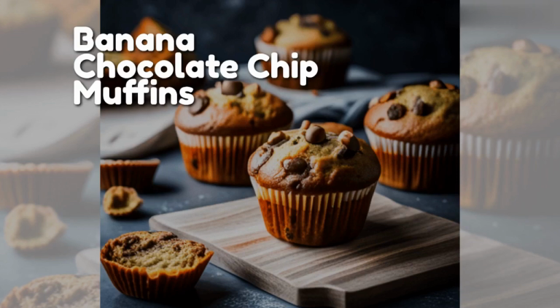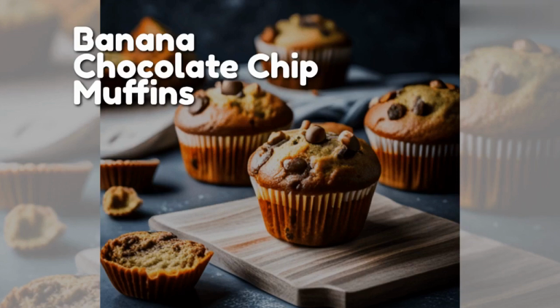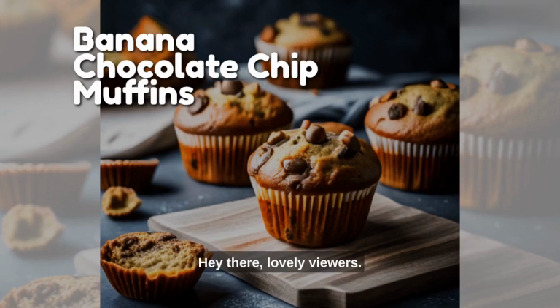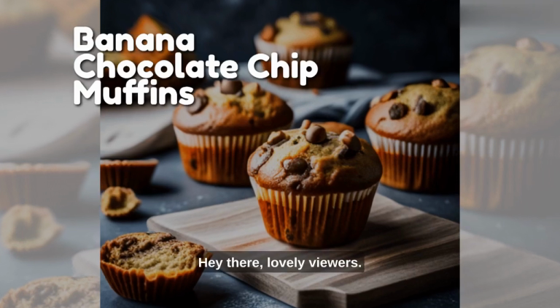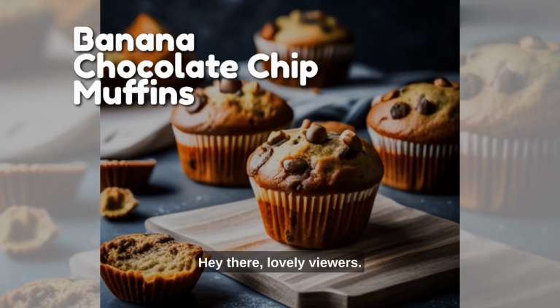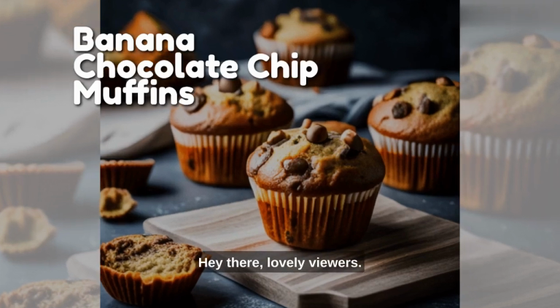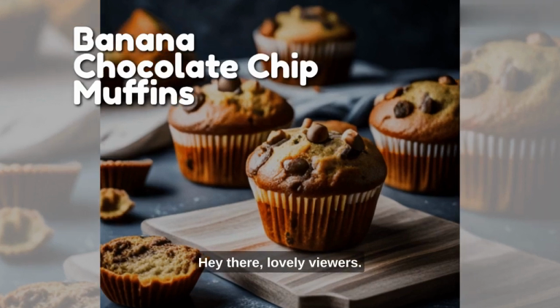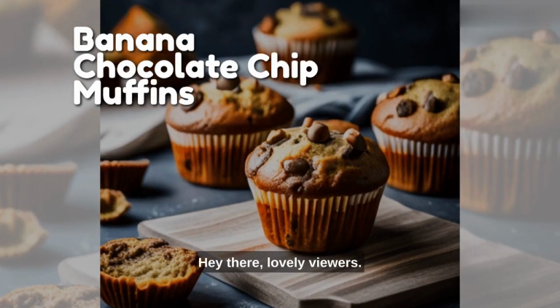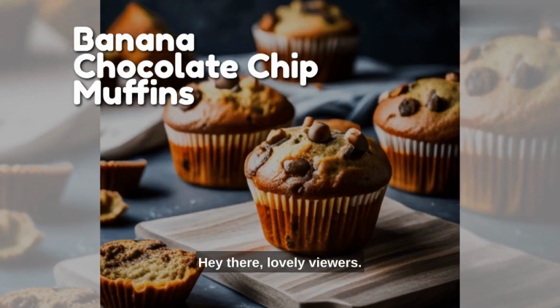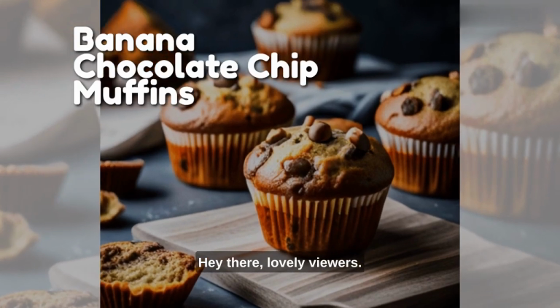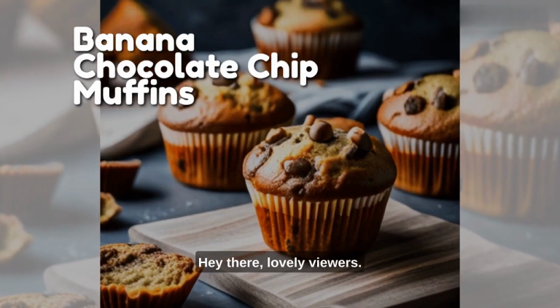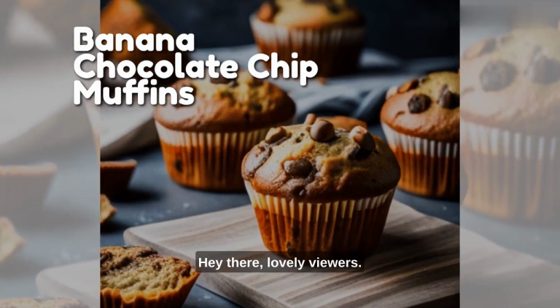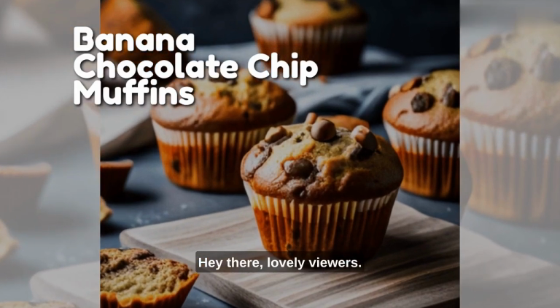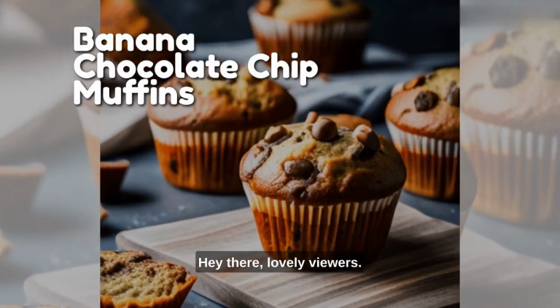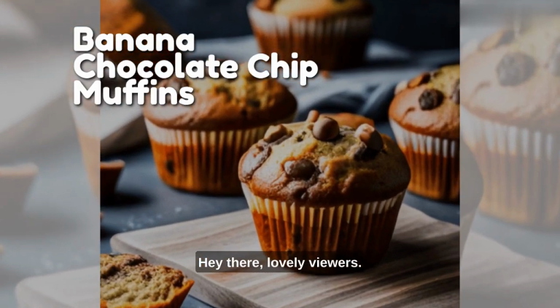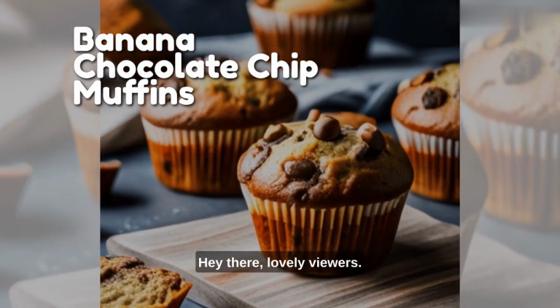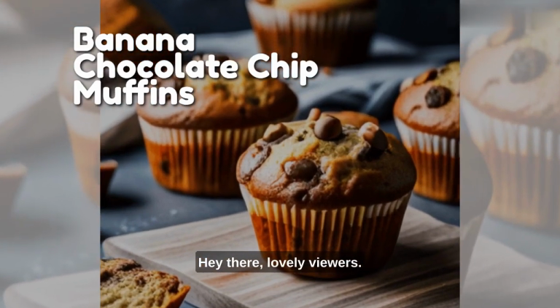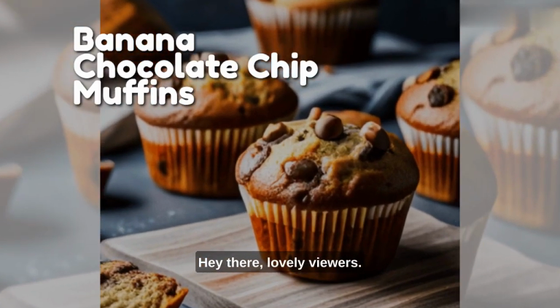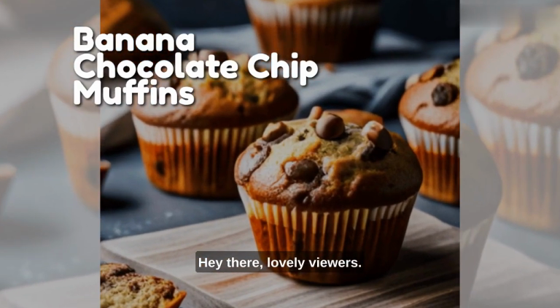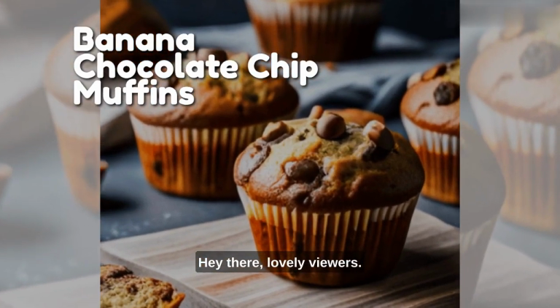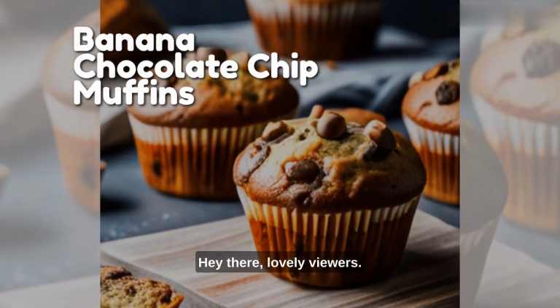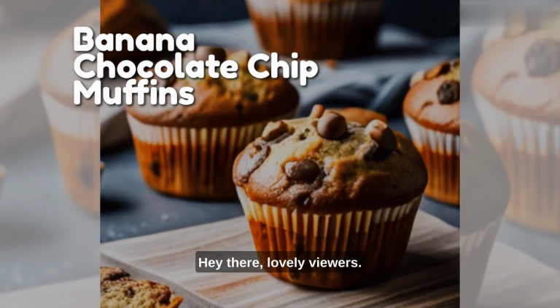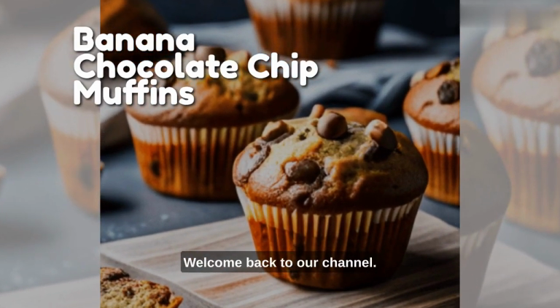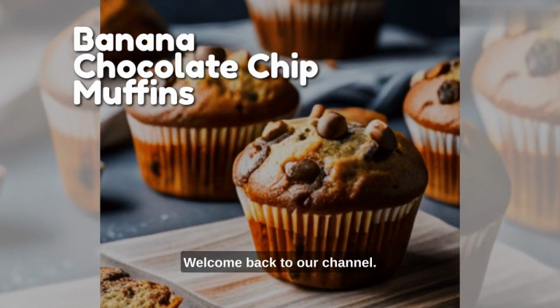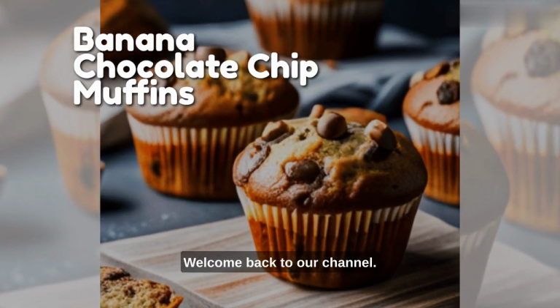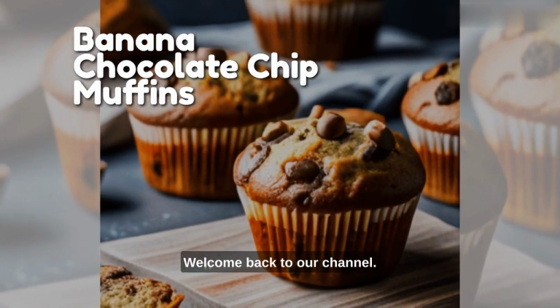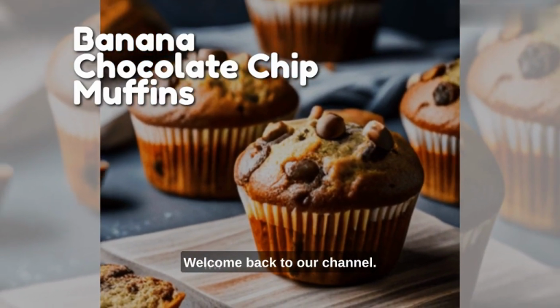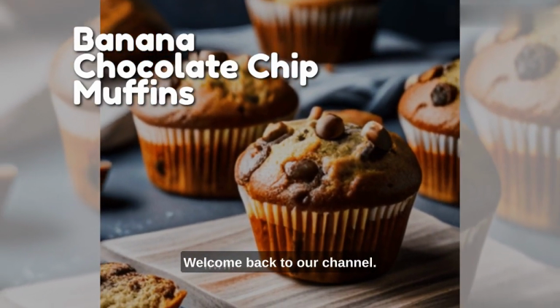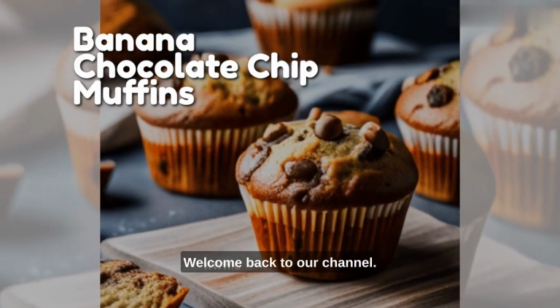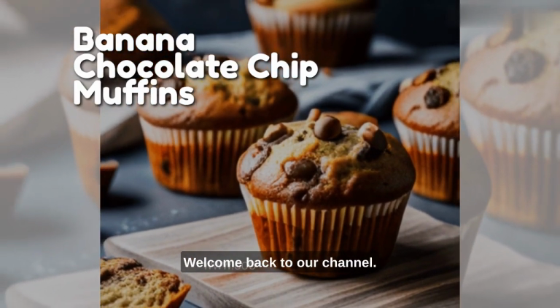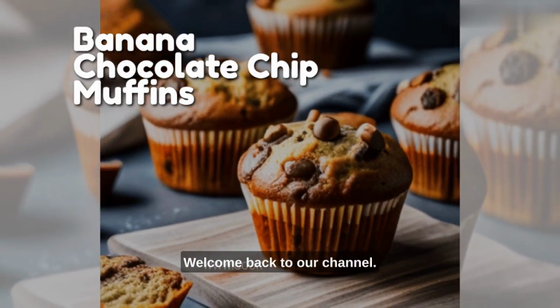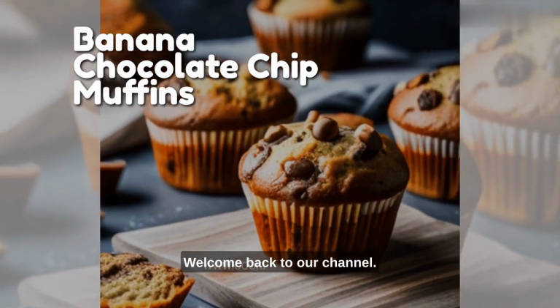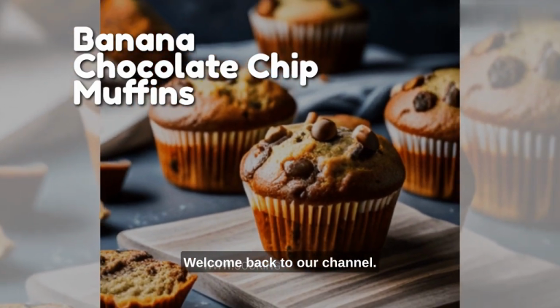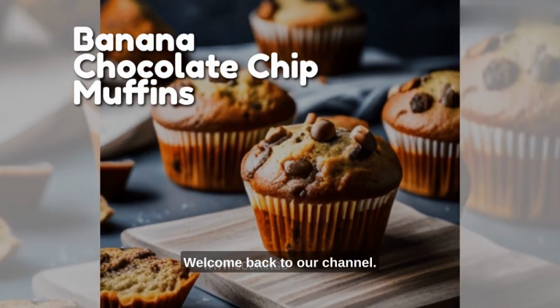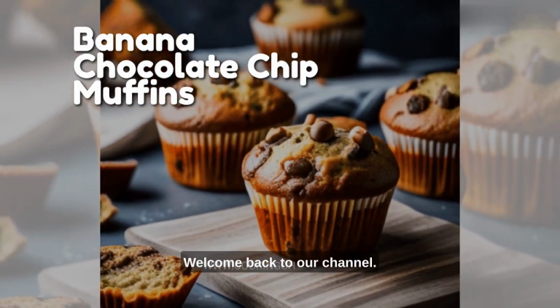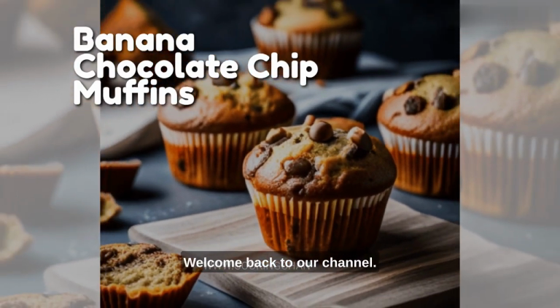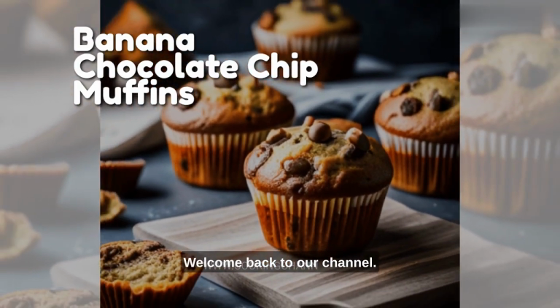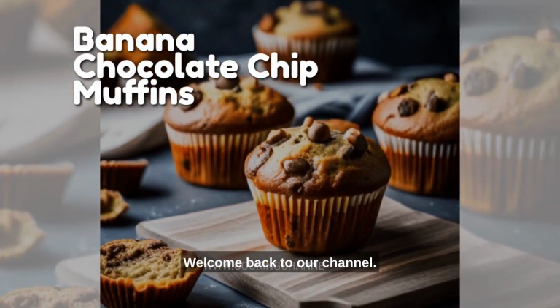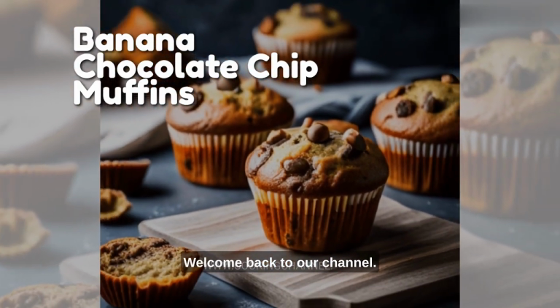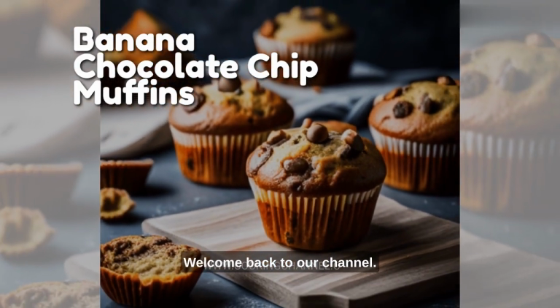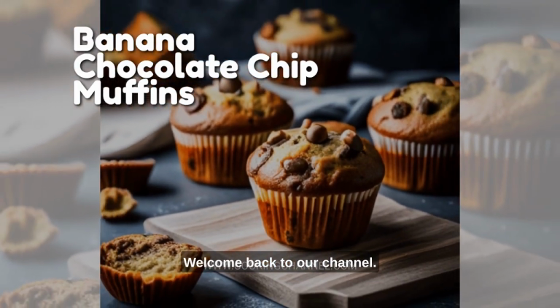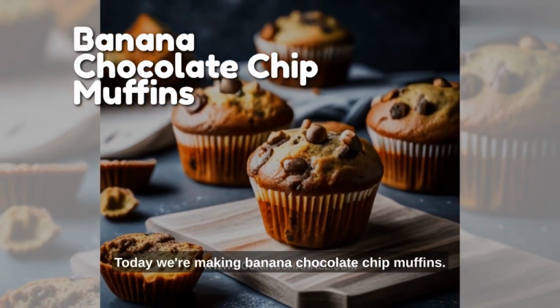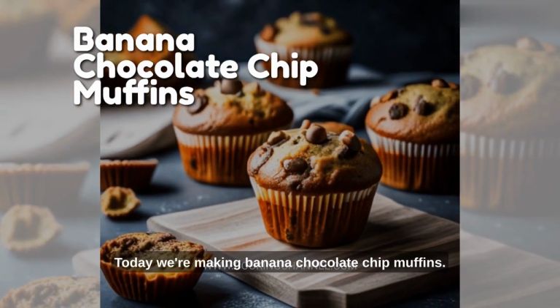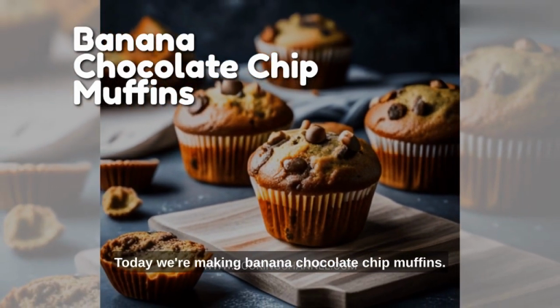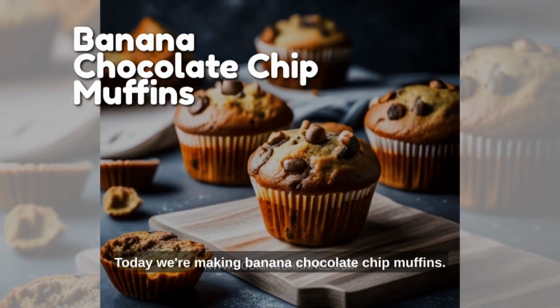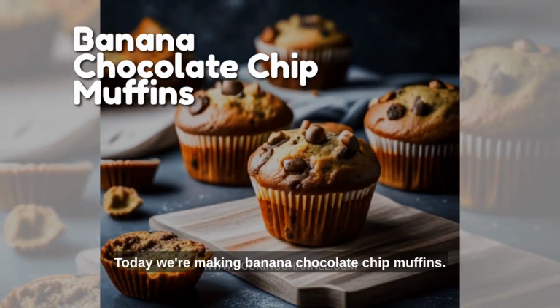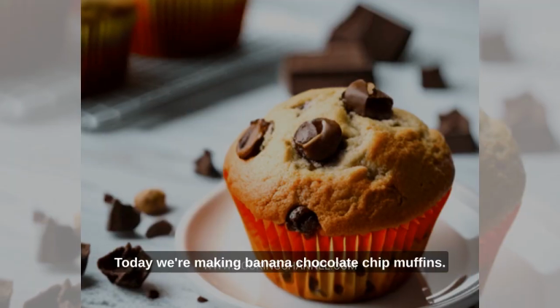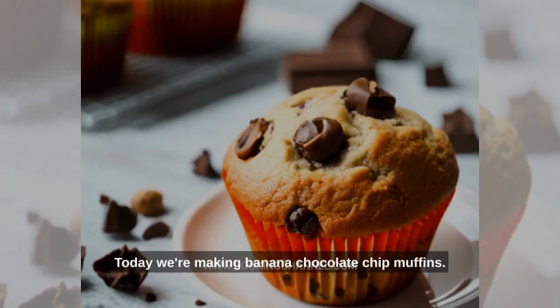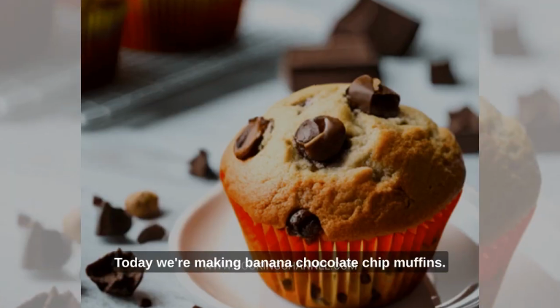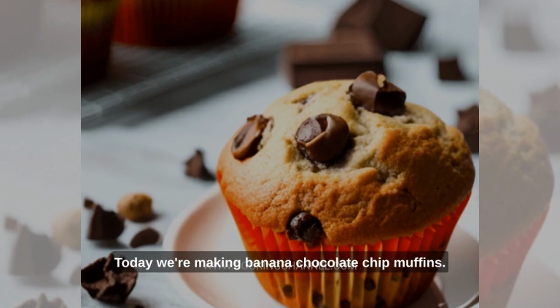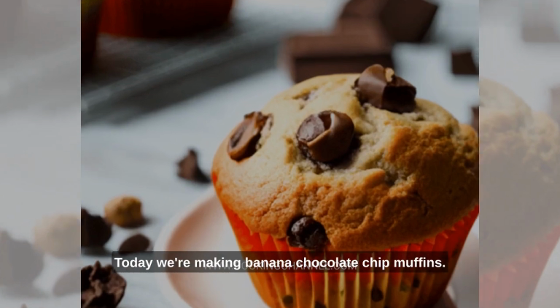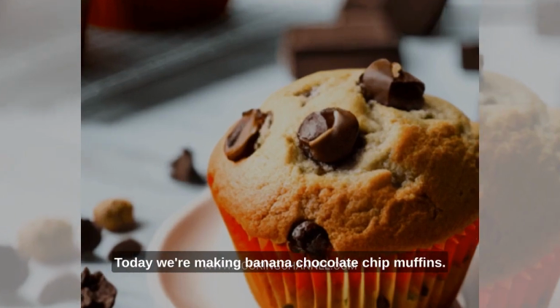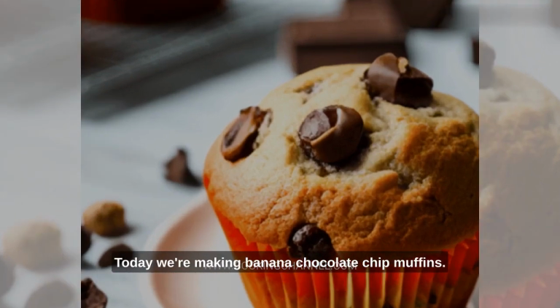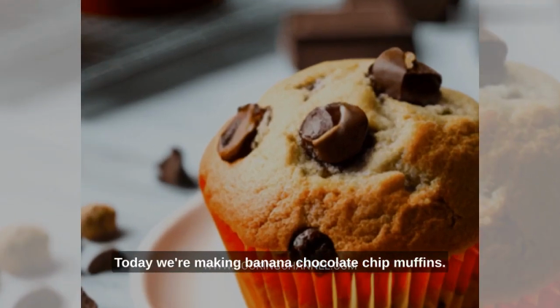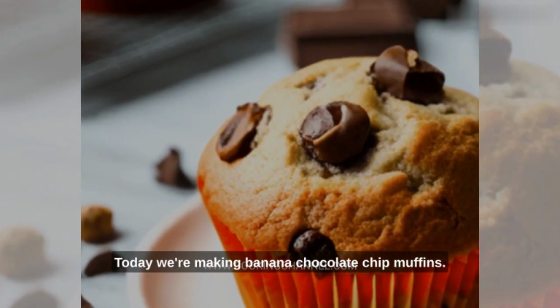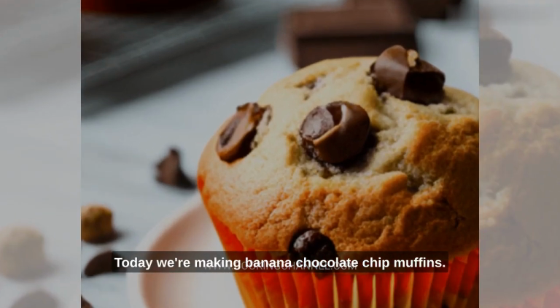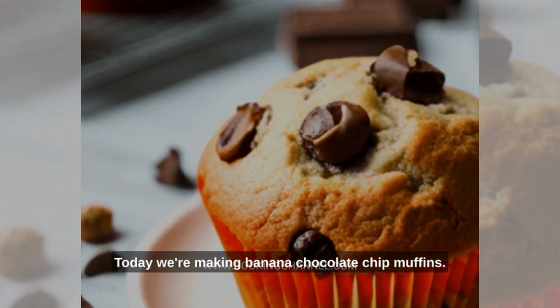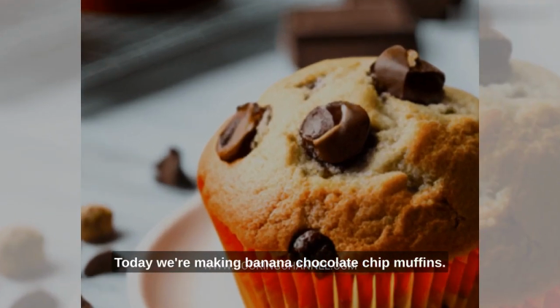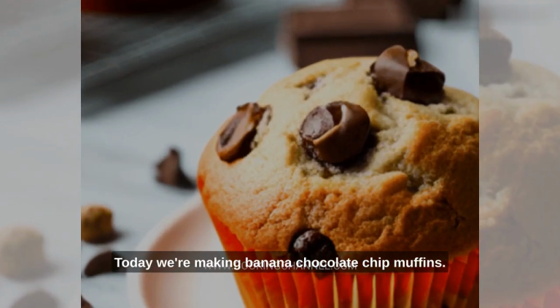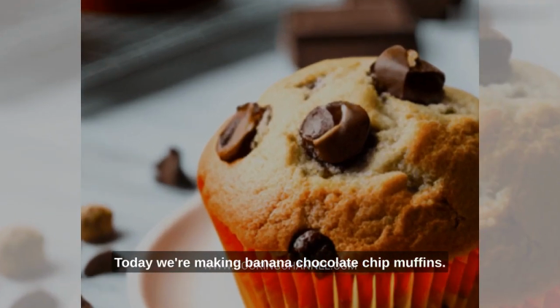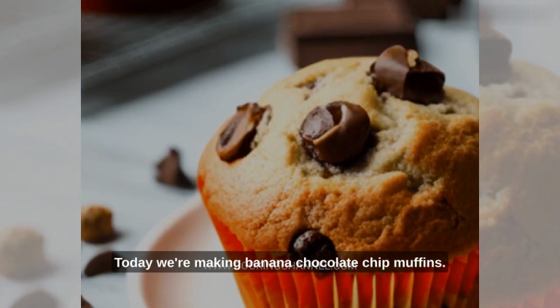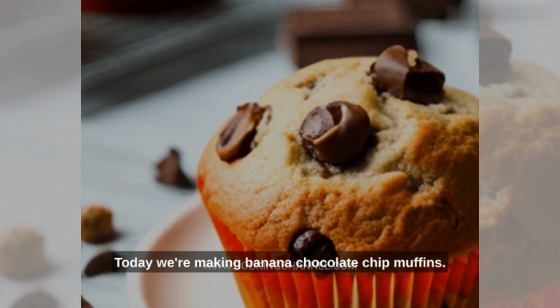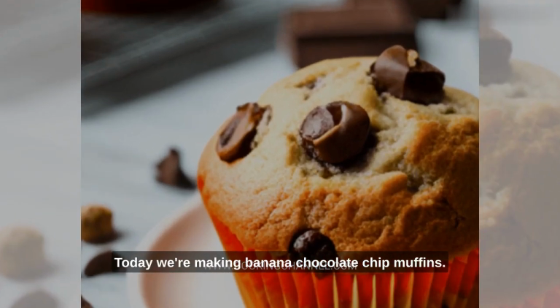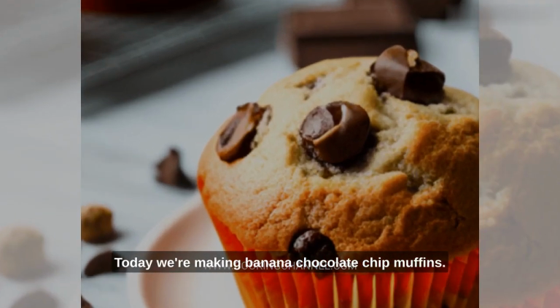Hey there, lovely viewers. Welcome back to our channel. Today, we're making banana chocolate chip muffins.